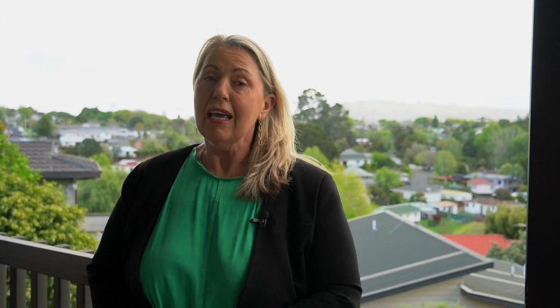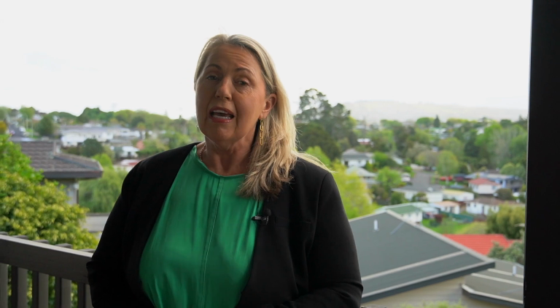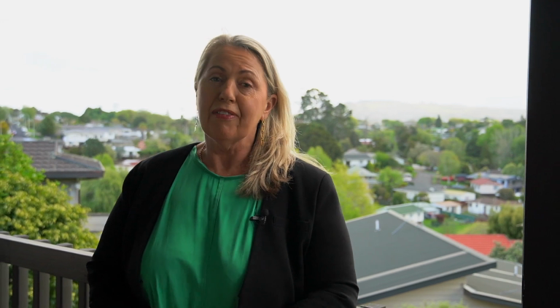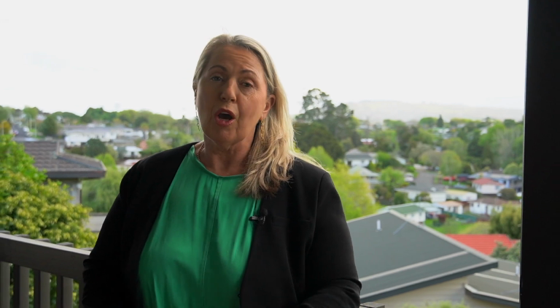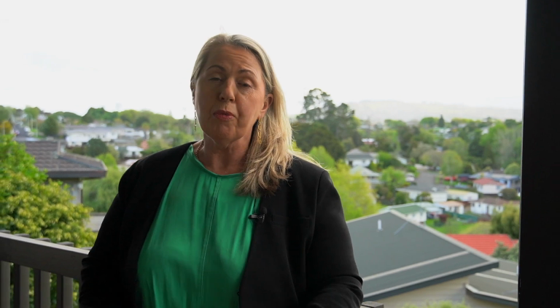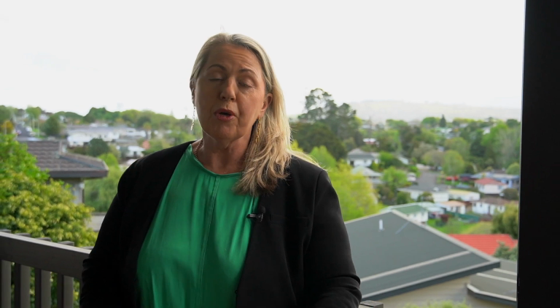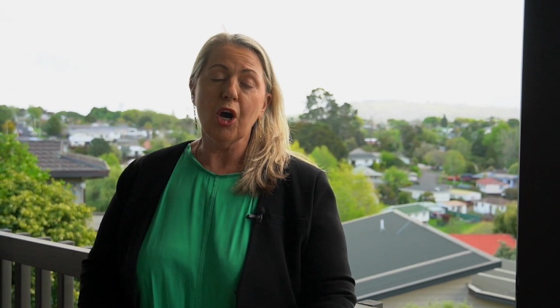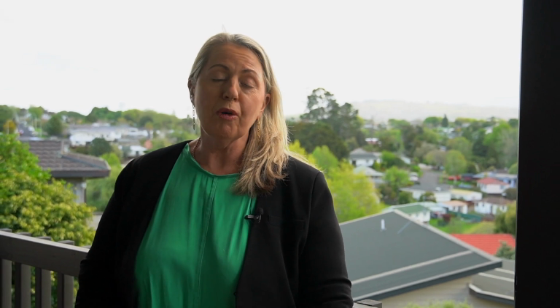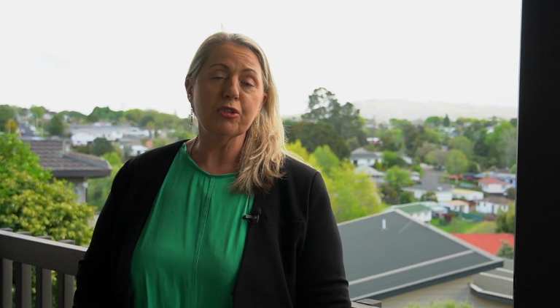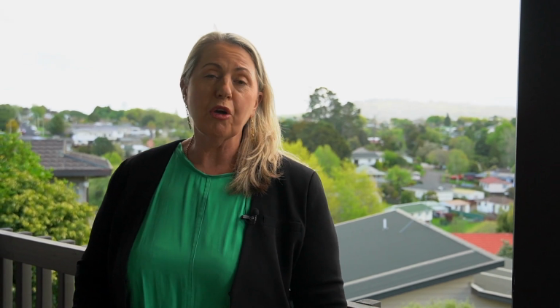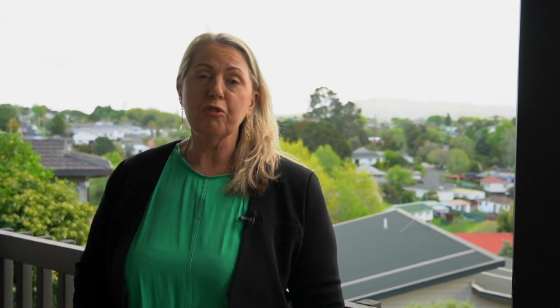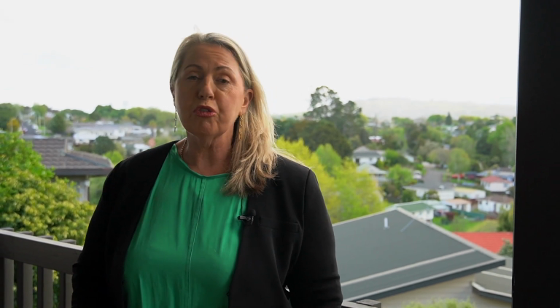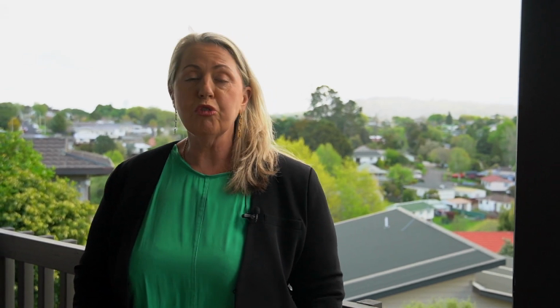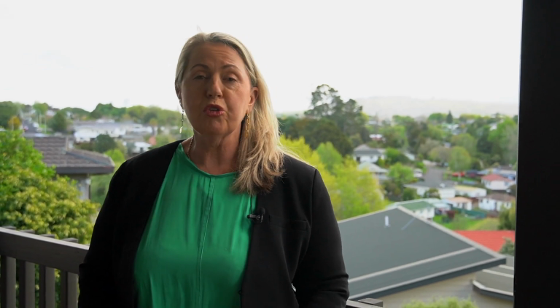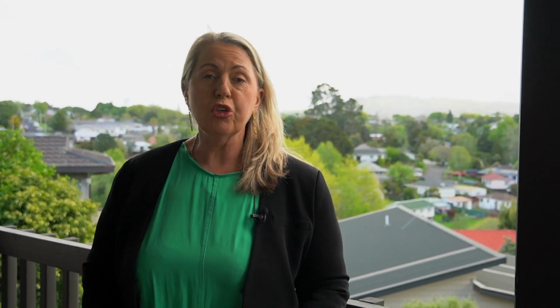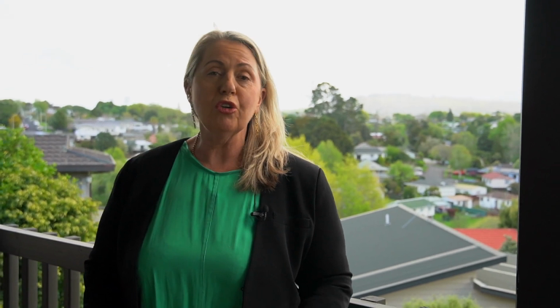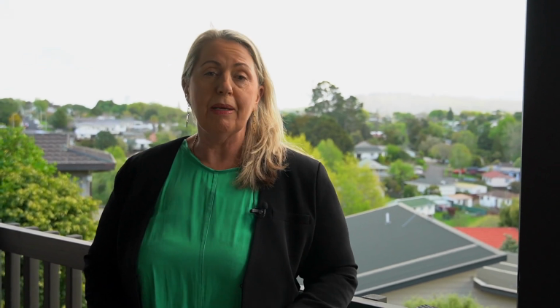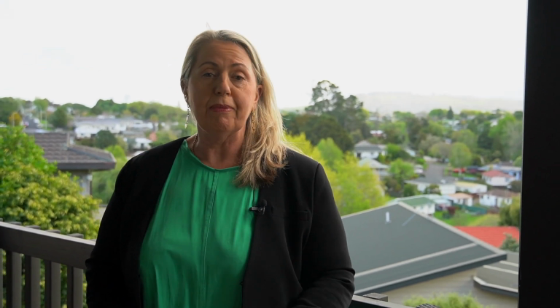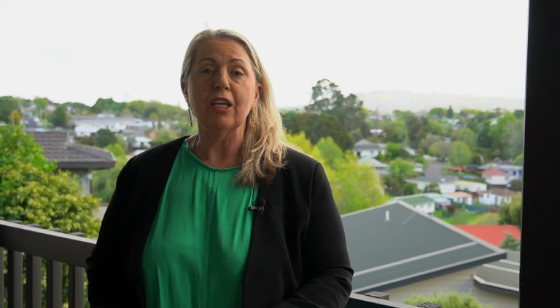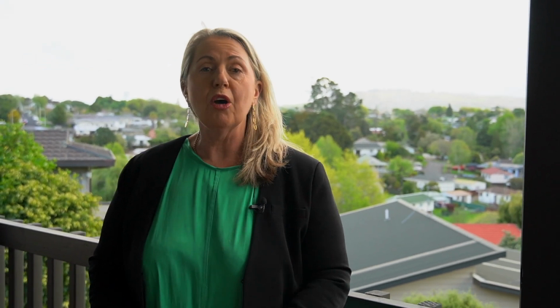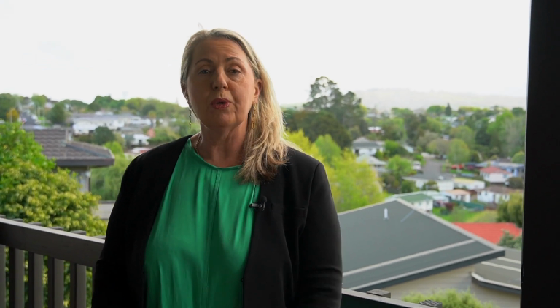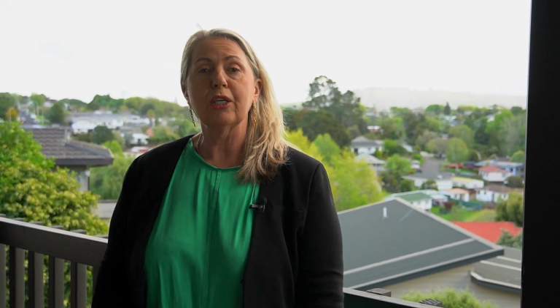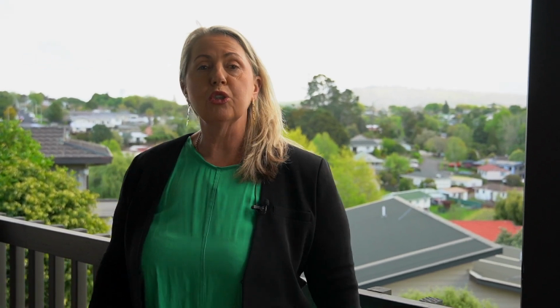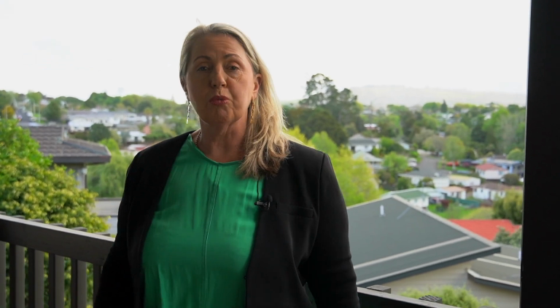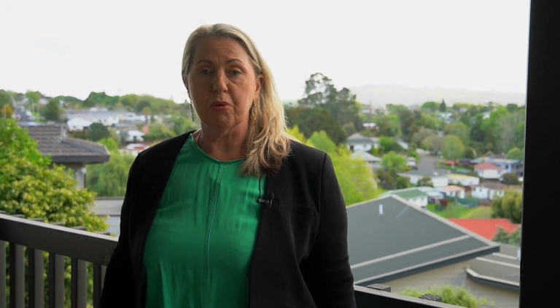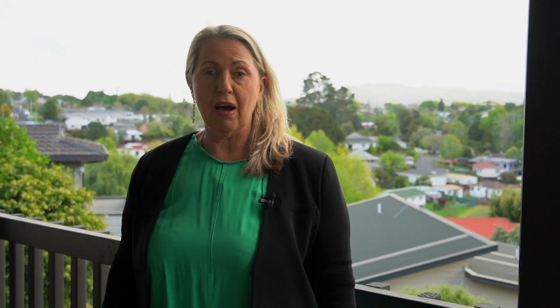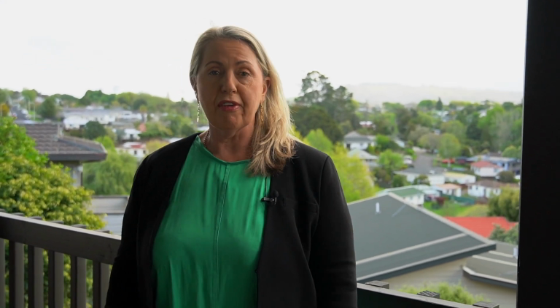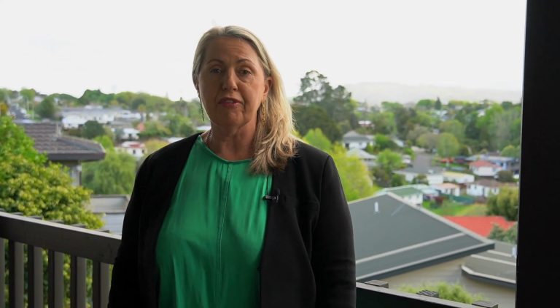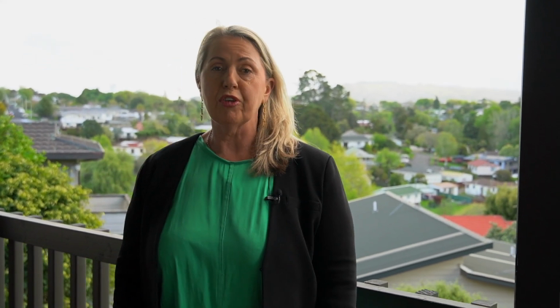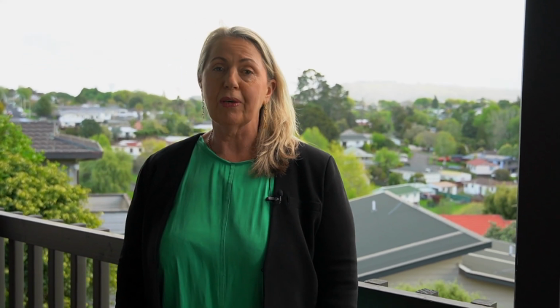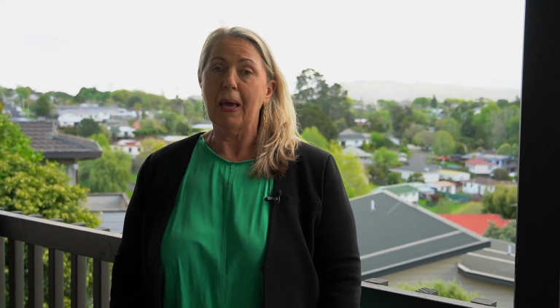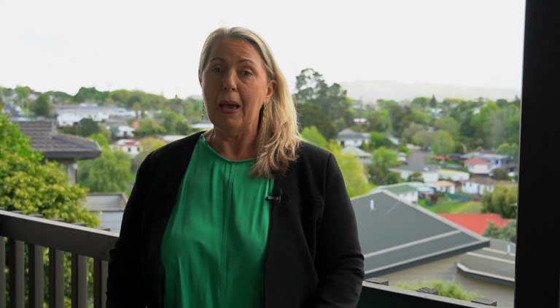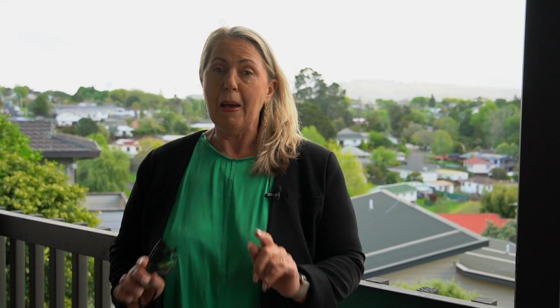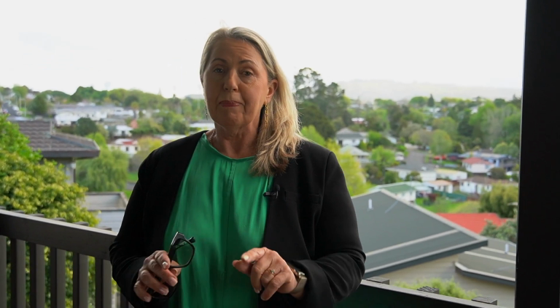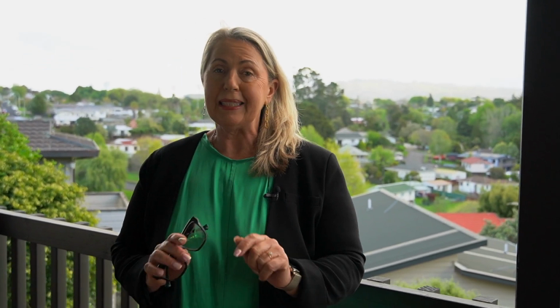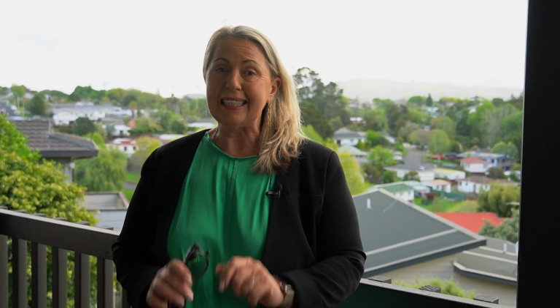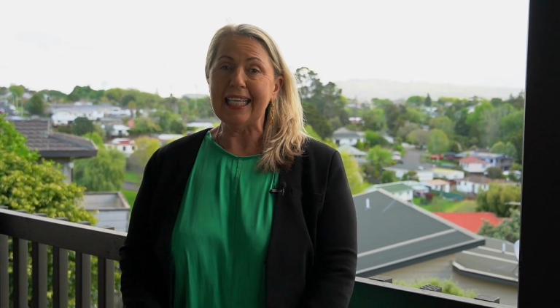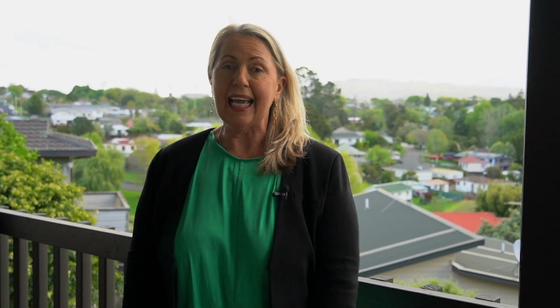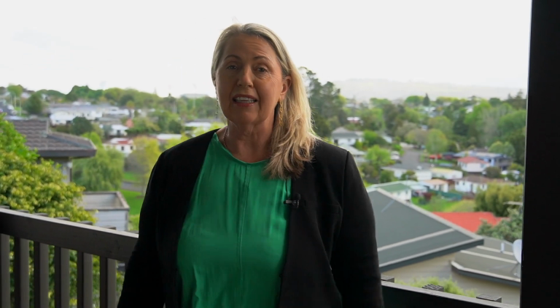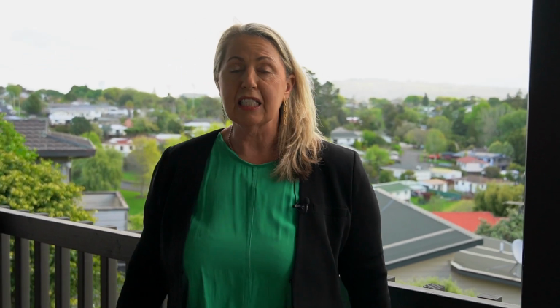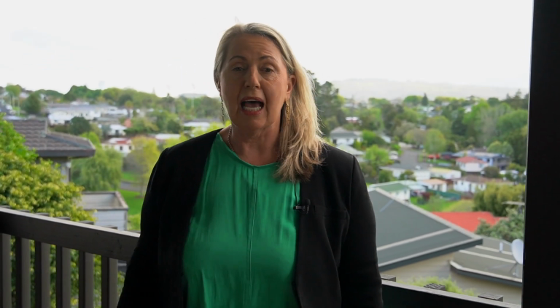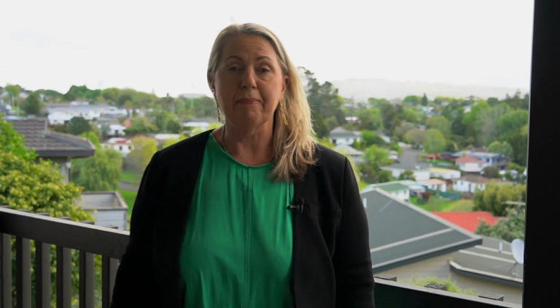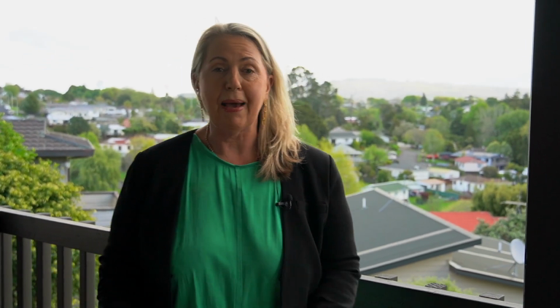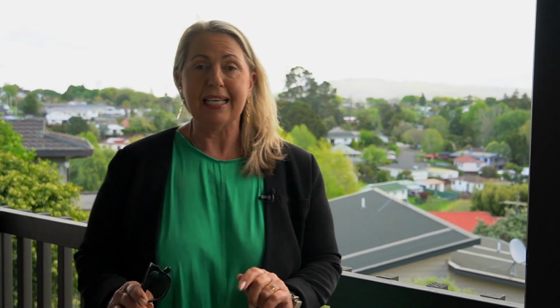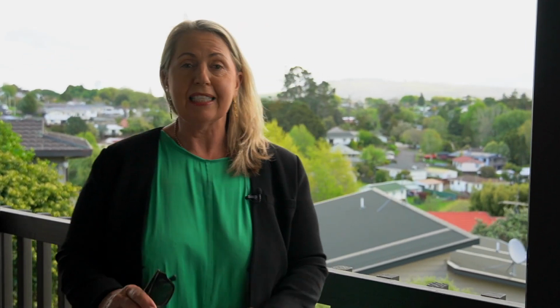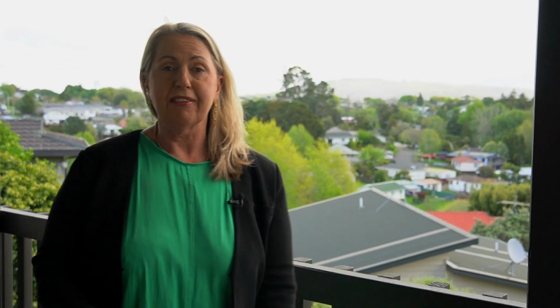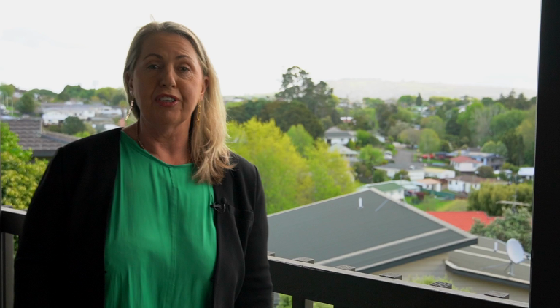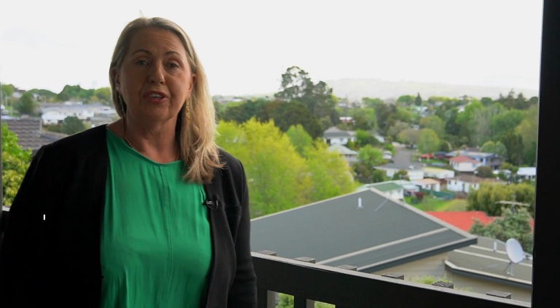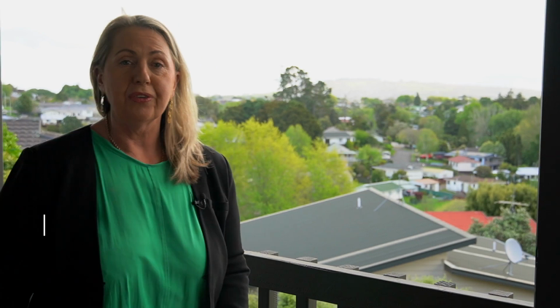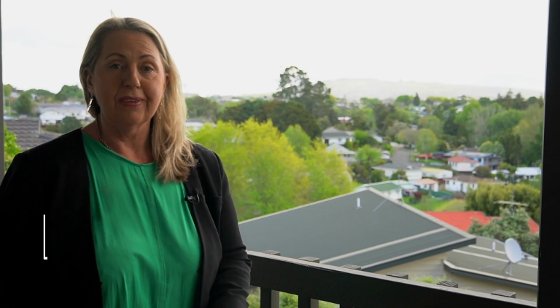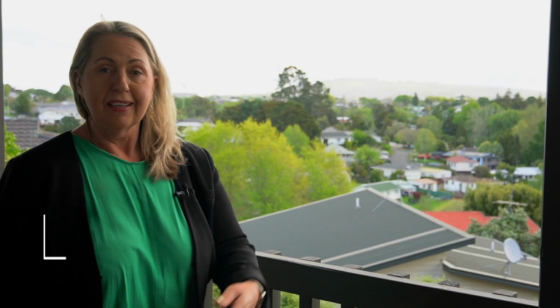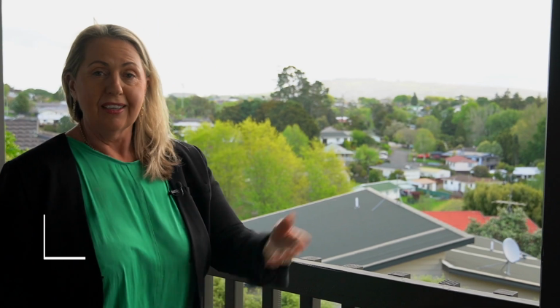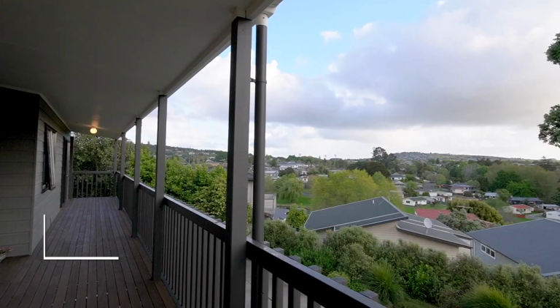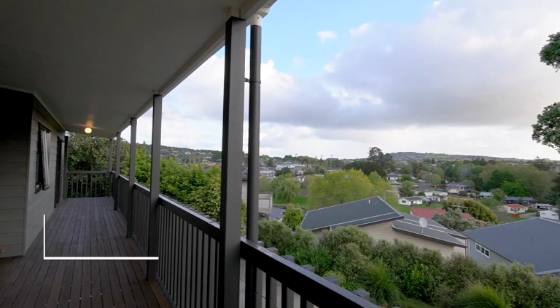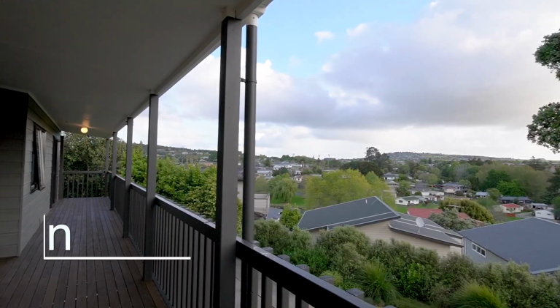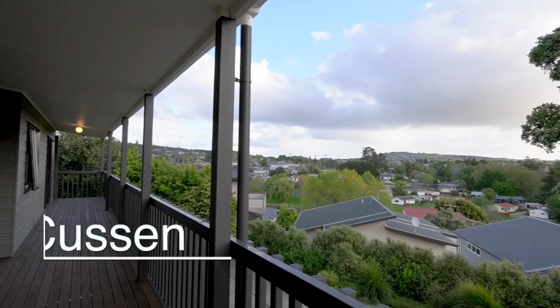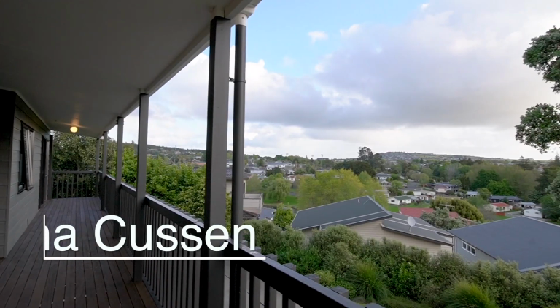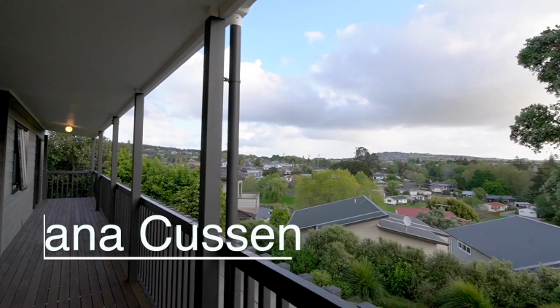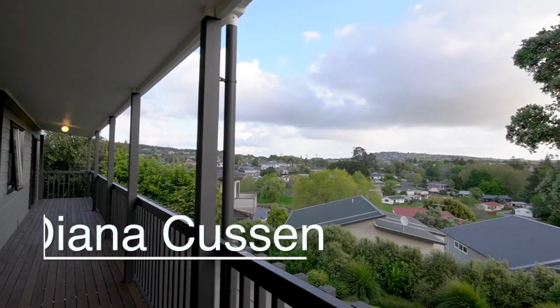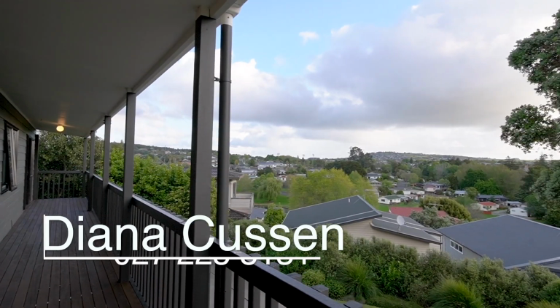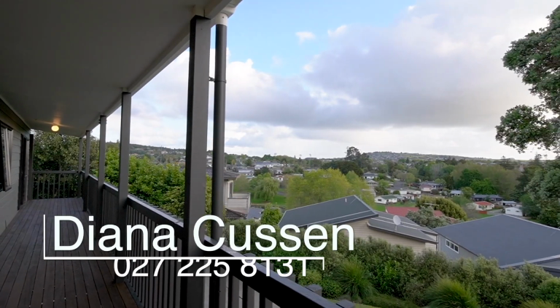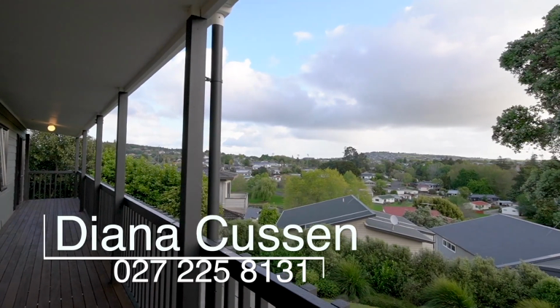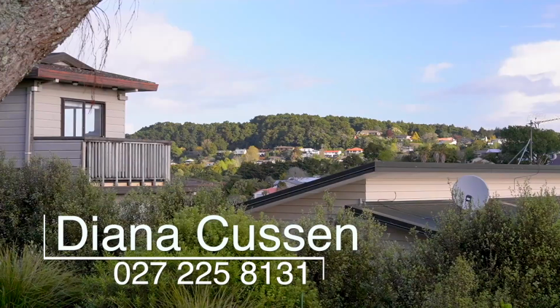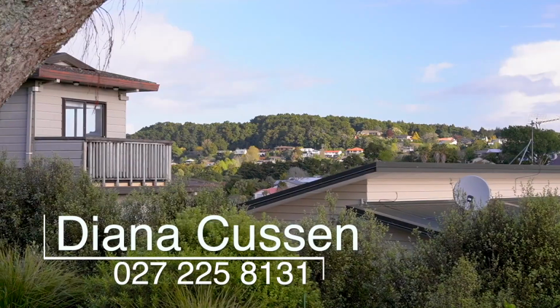If the open homes don't suit you, let me know and we can do a private viewing. But check out this amazing view — look at that. This could be yours.